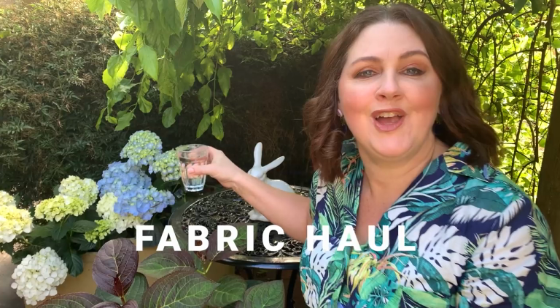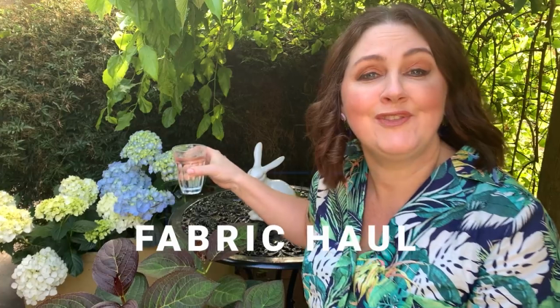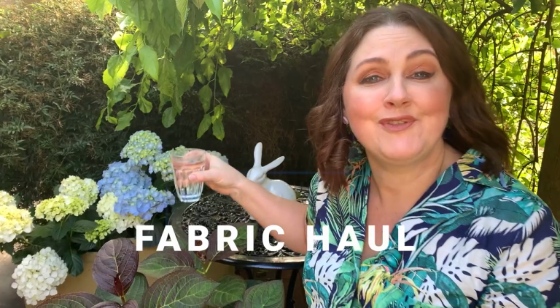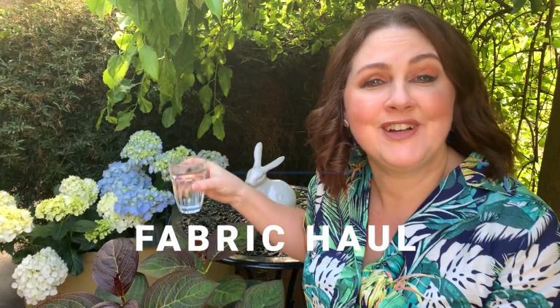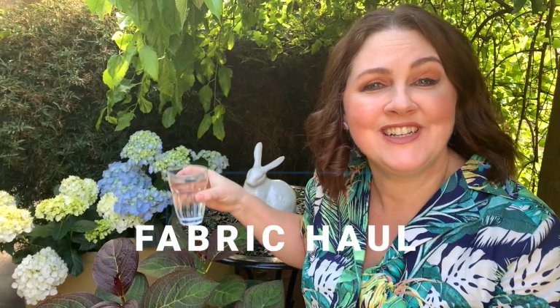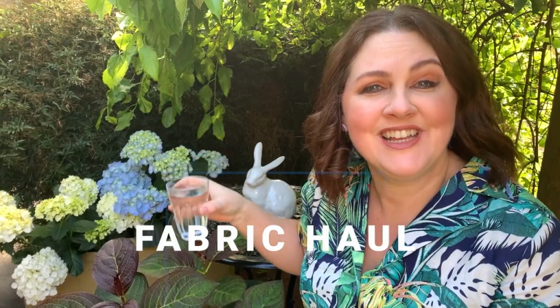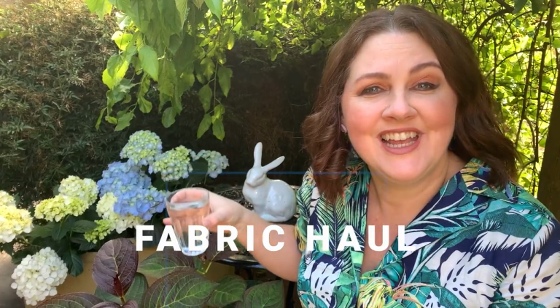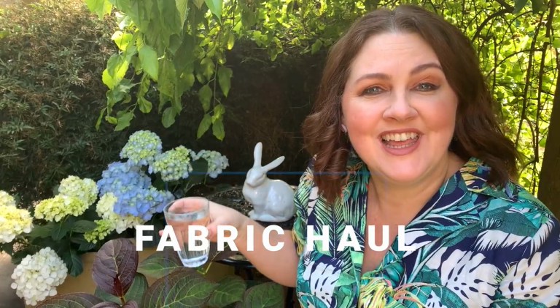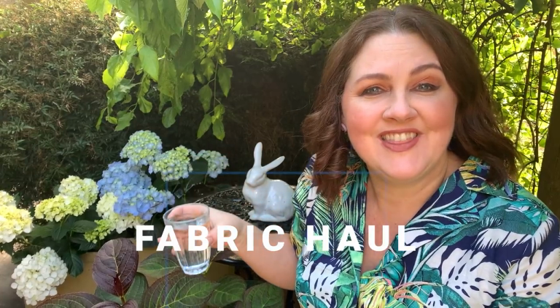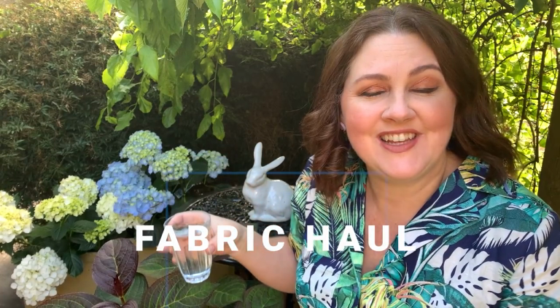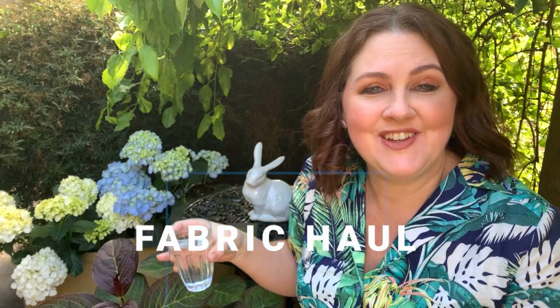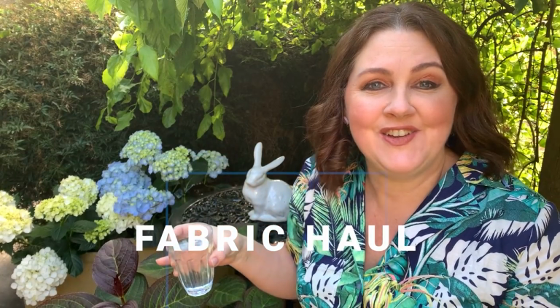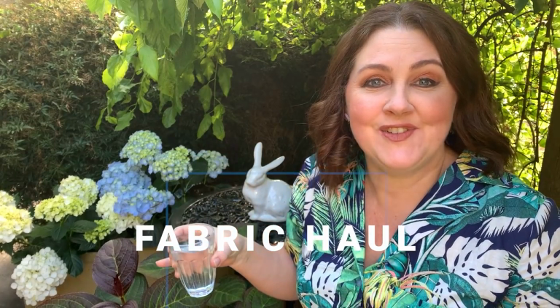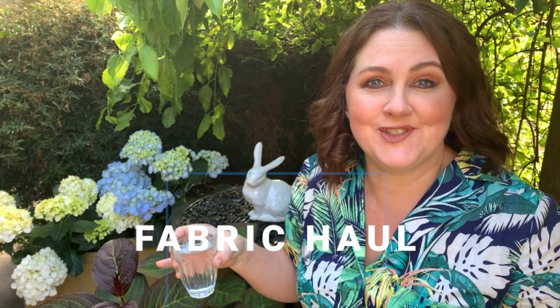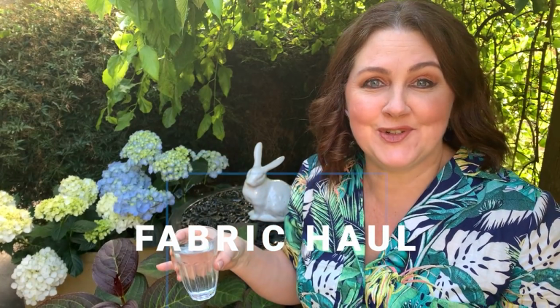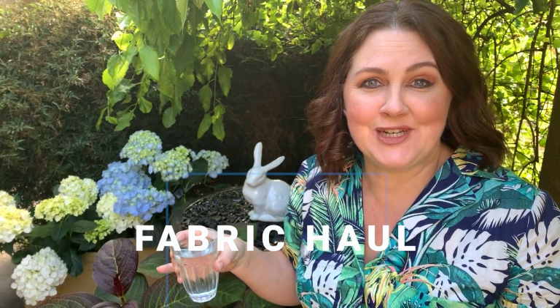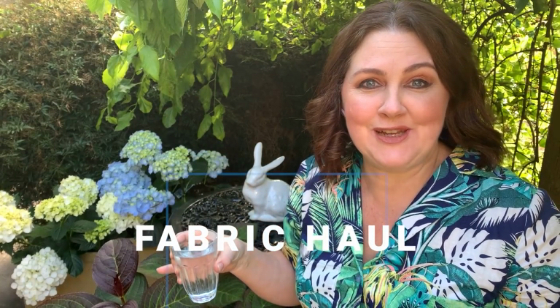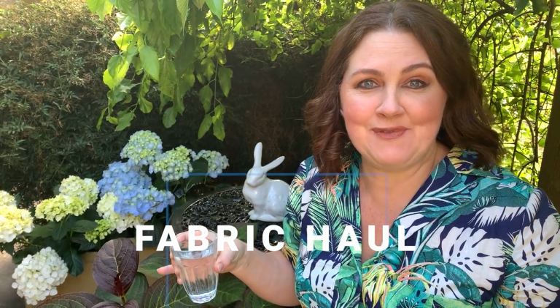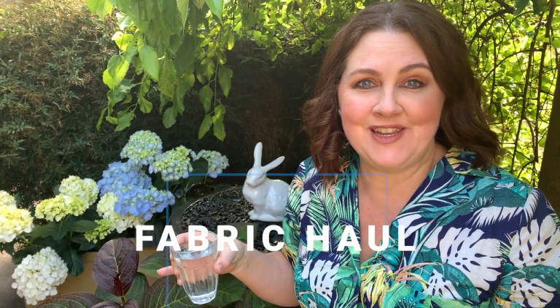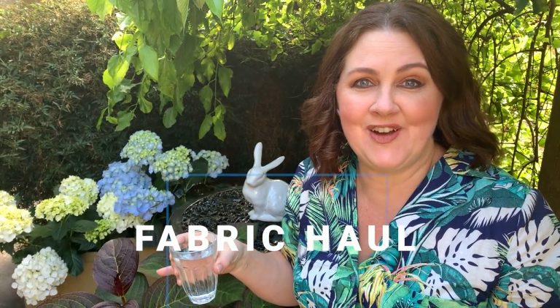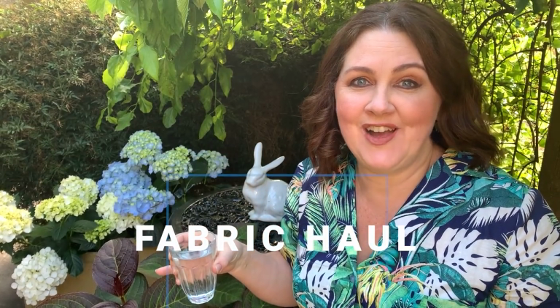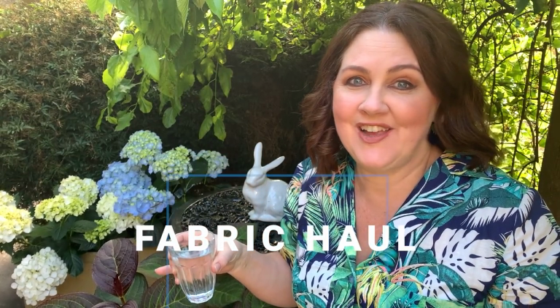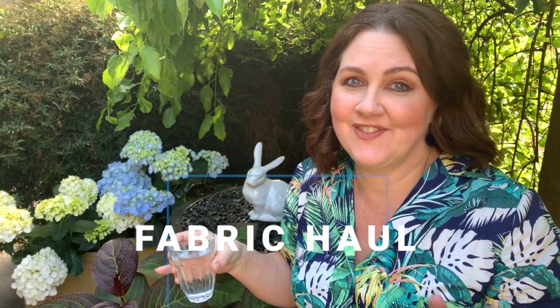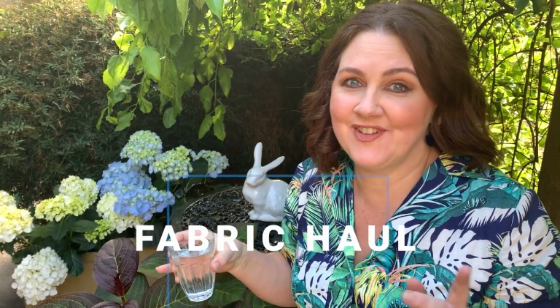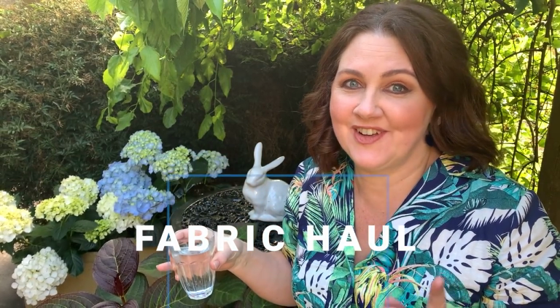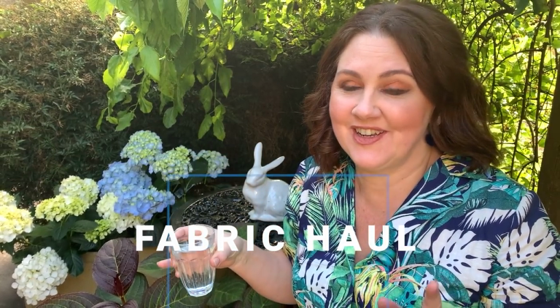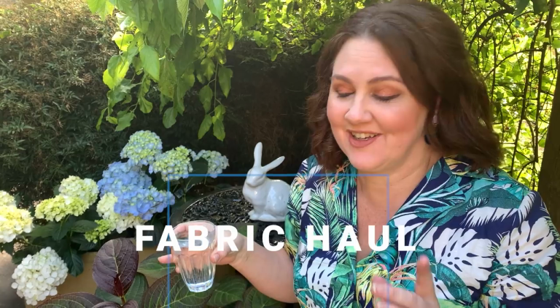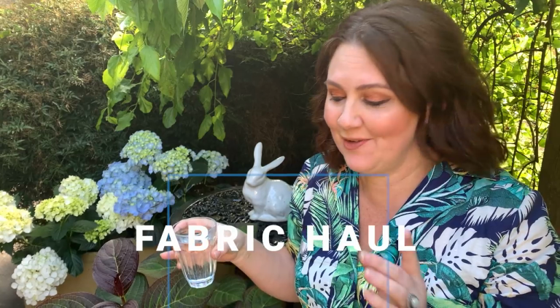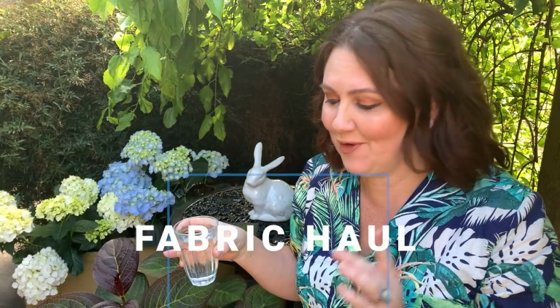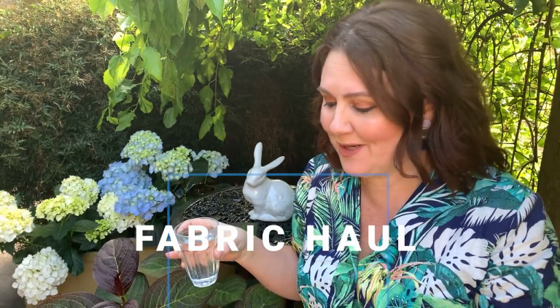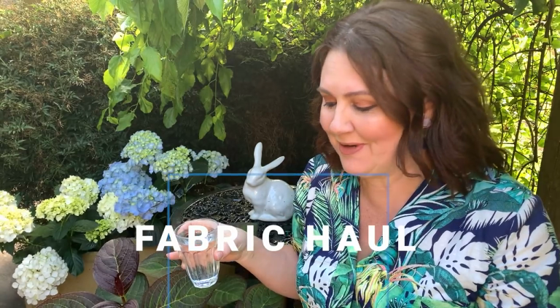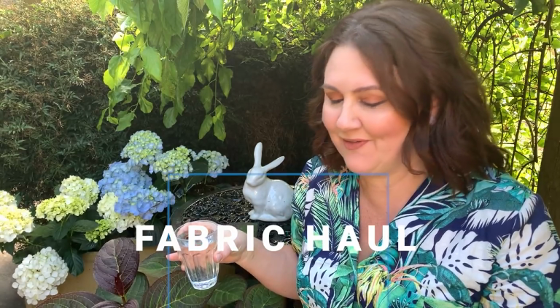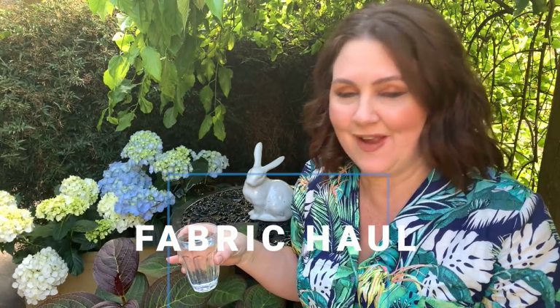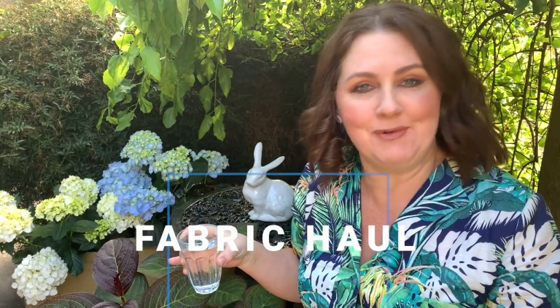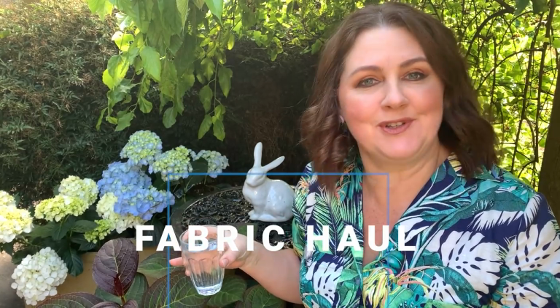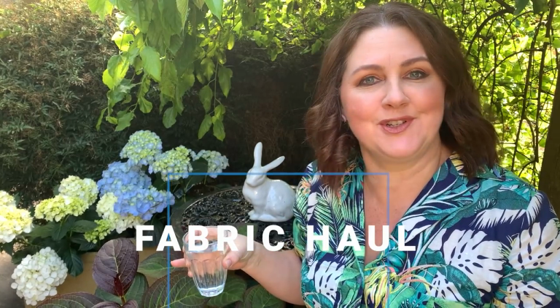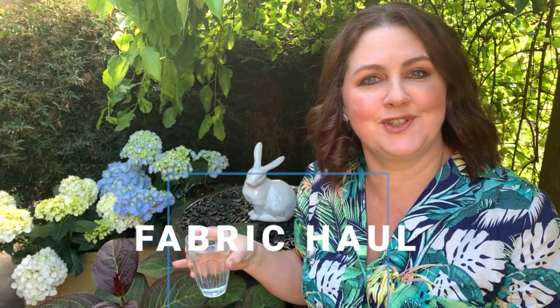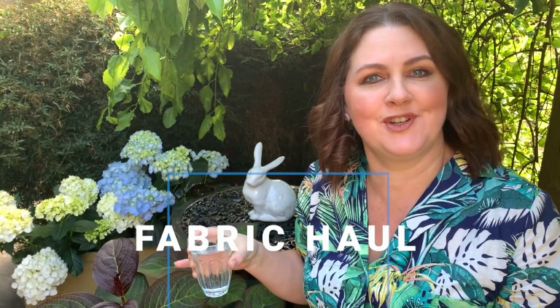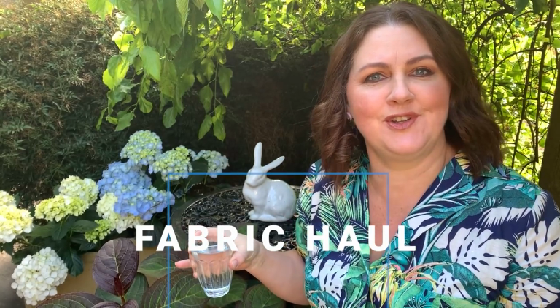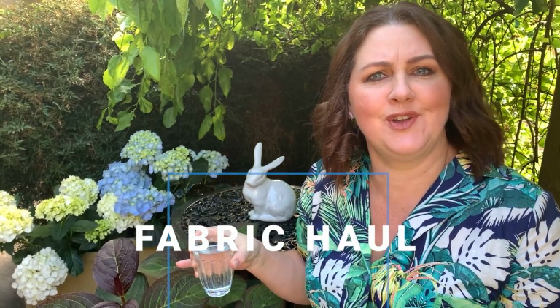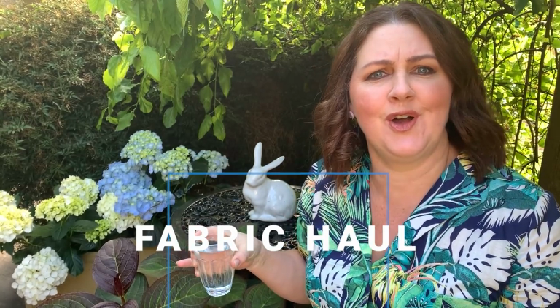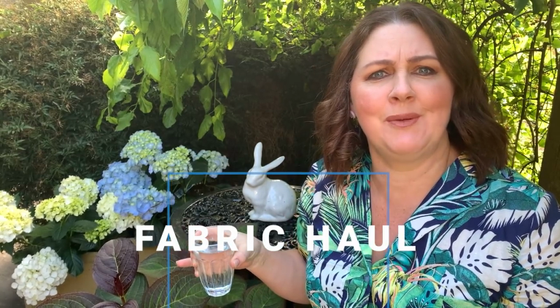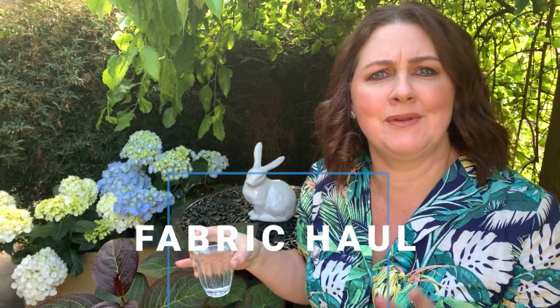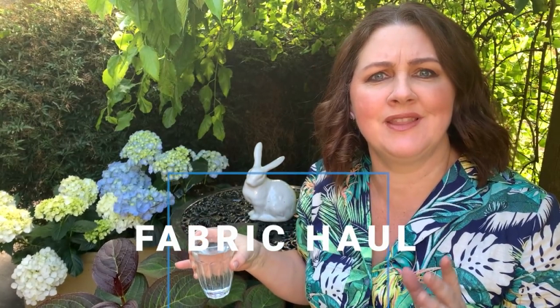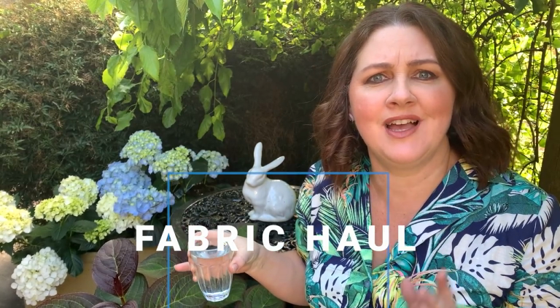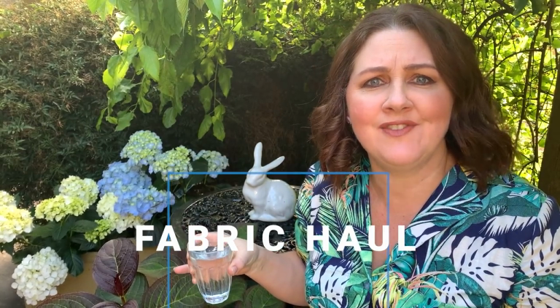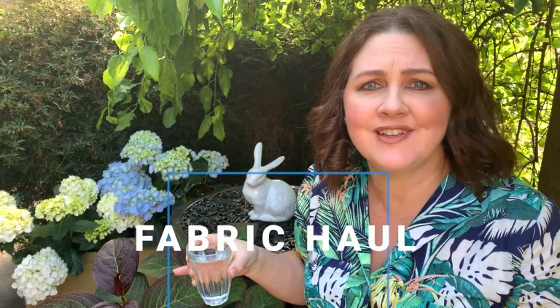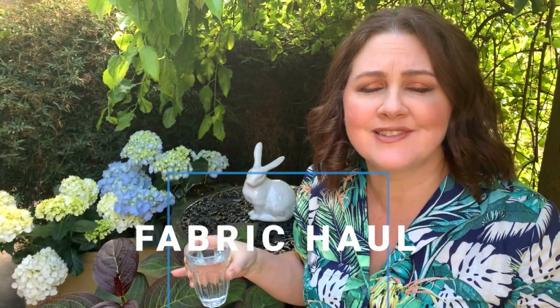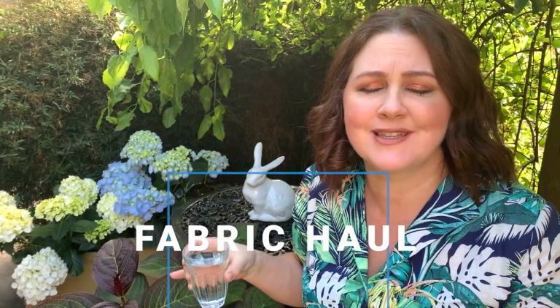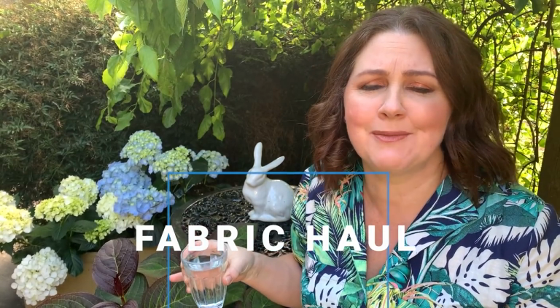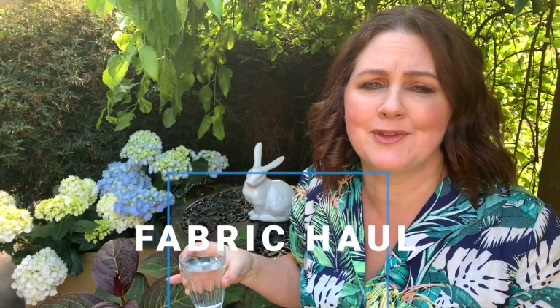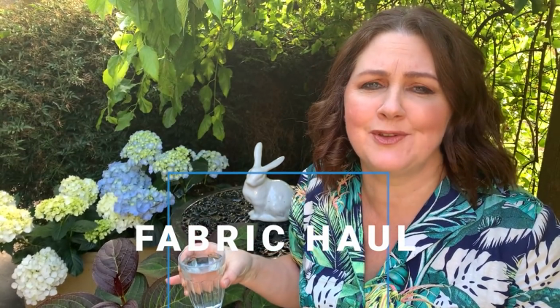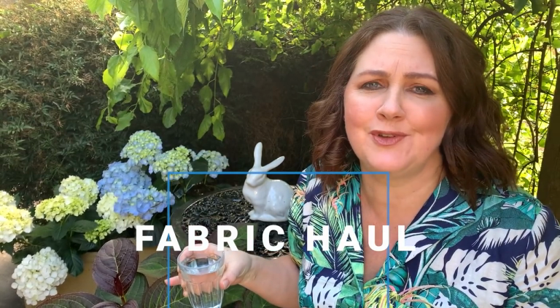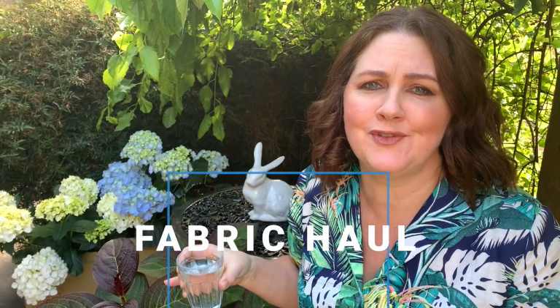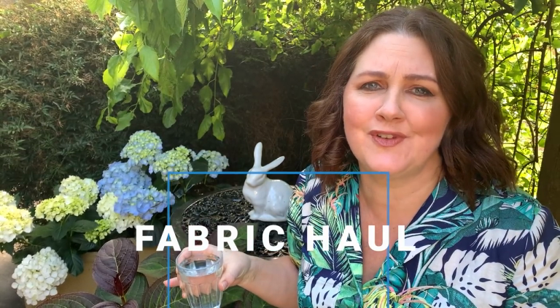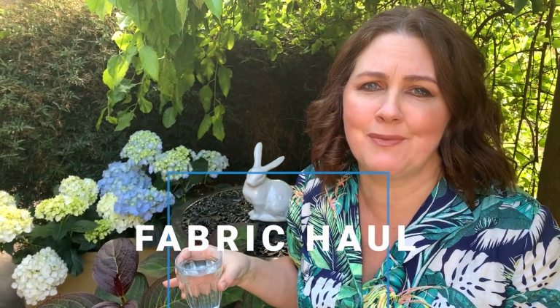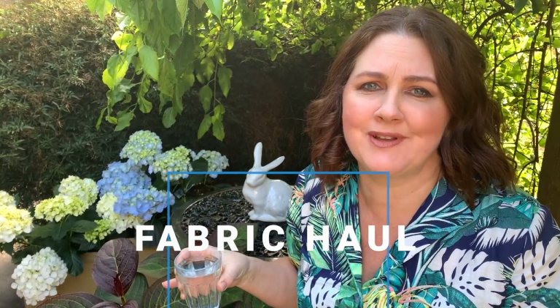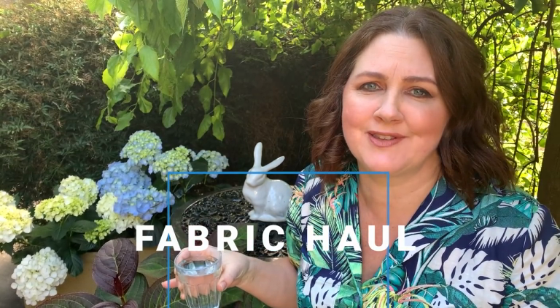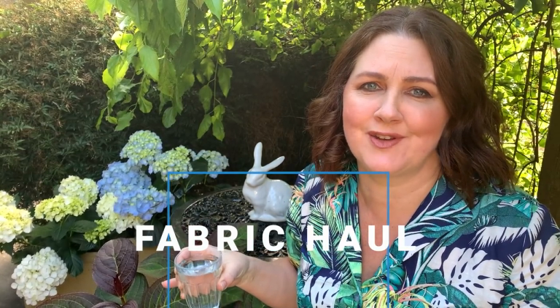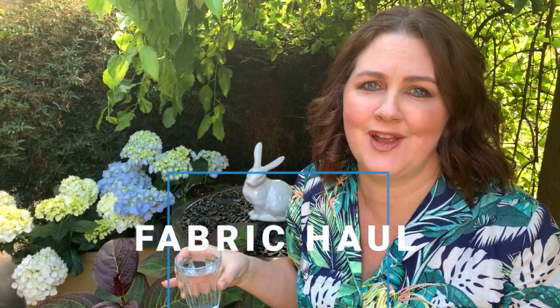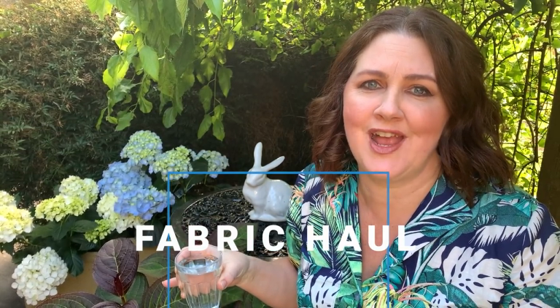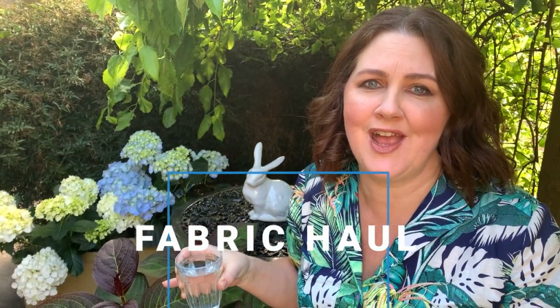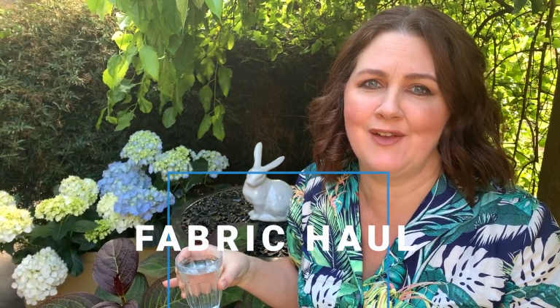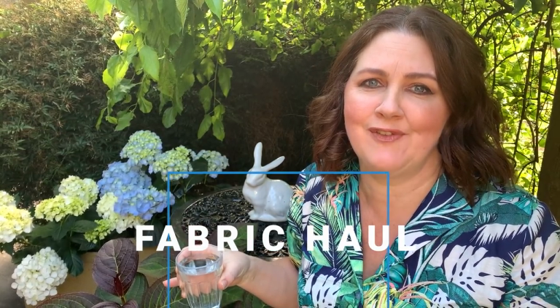Hi everyone, thank you for joining me. I have got quite a bit of fabric to show you and I'm loving some of the new fabrics that I have.